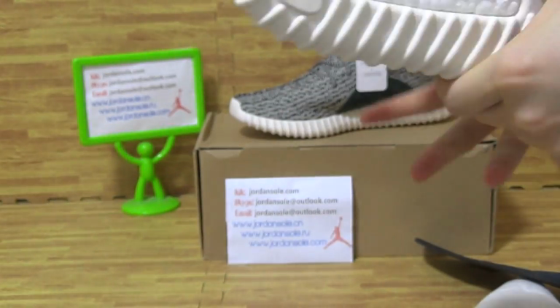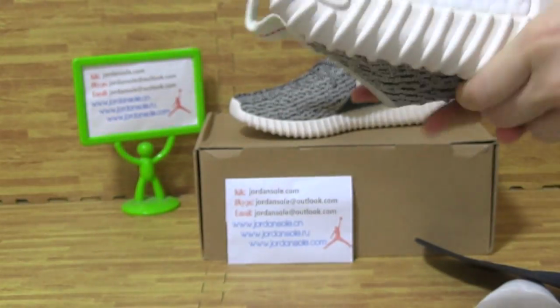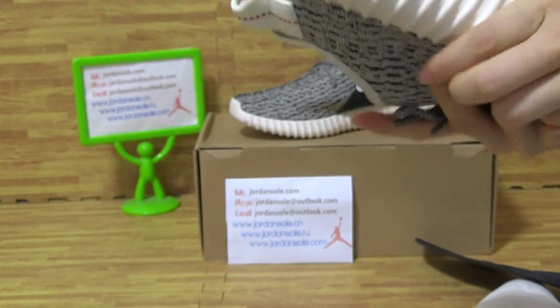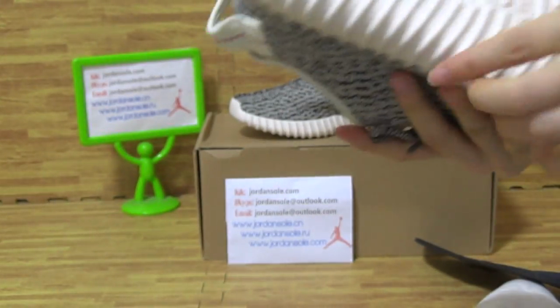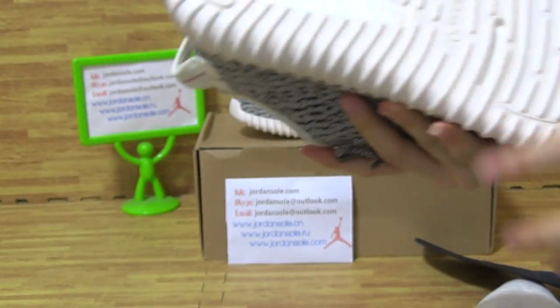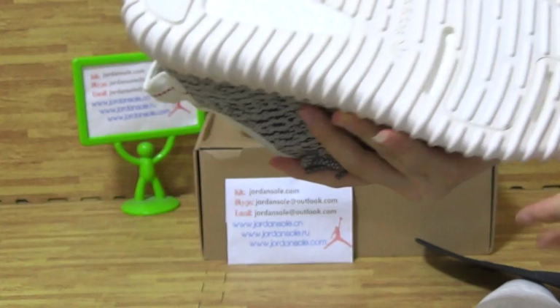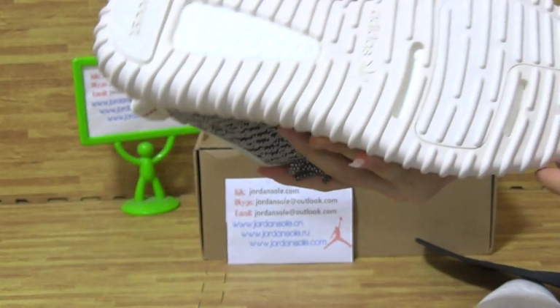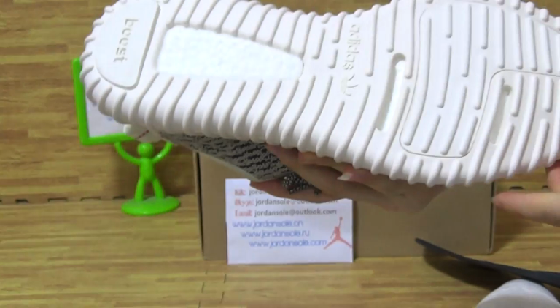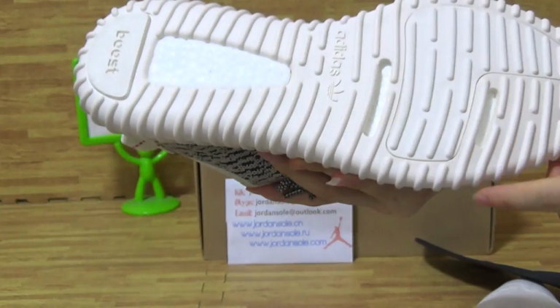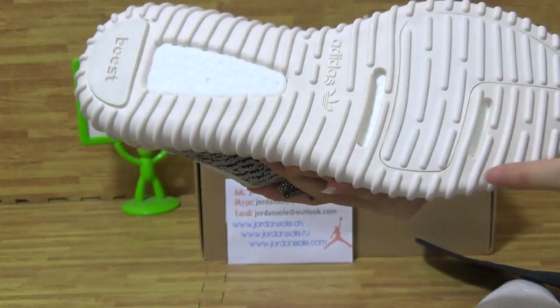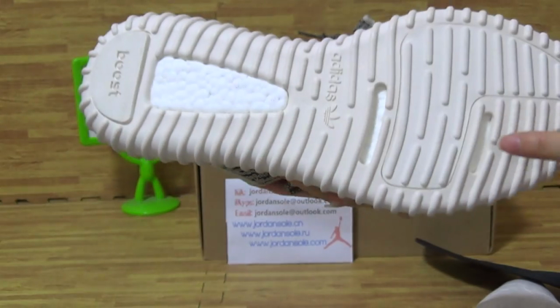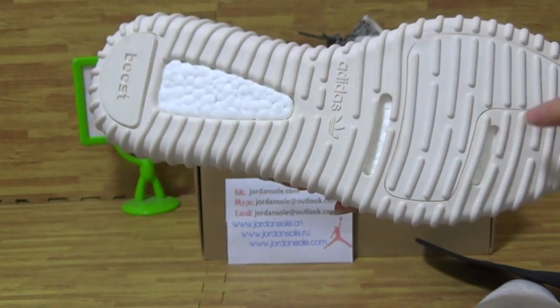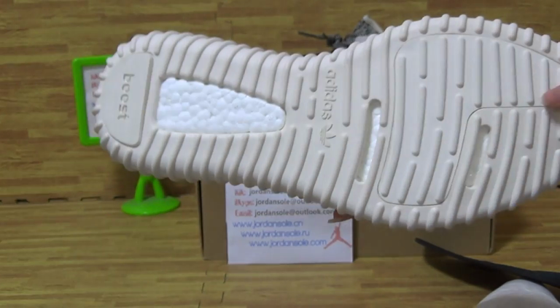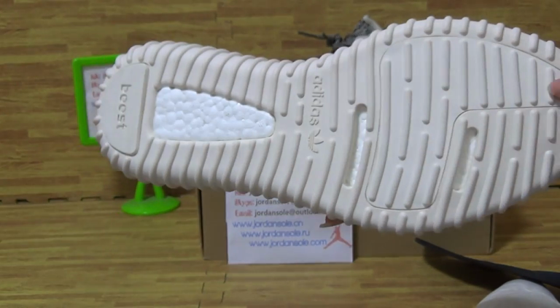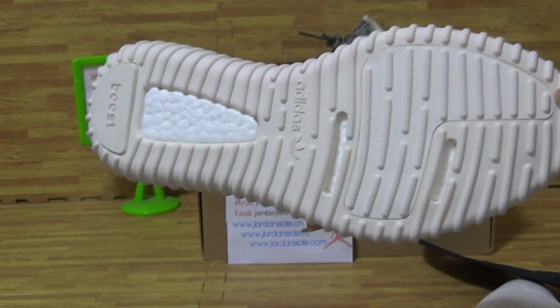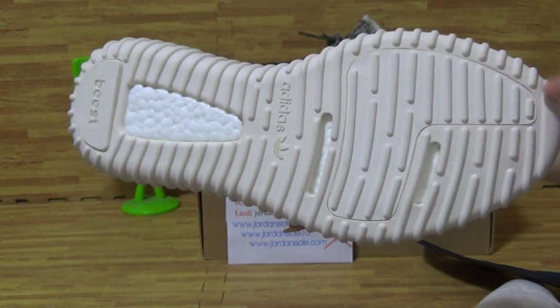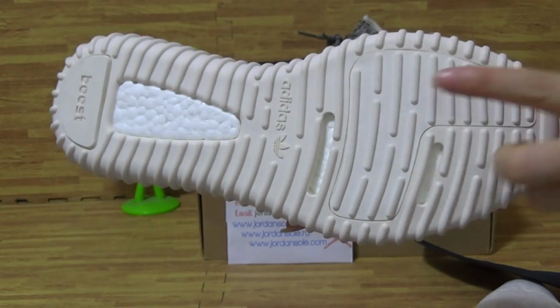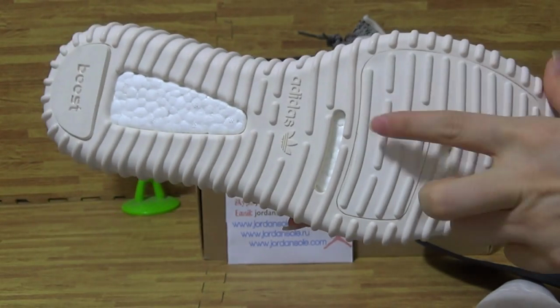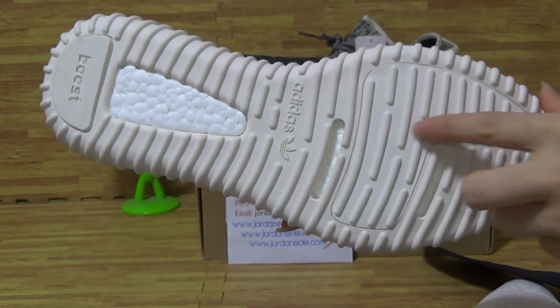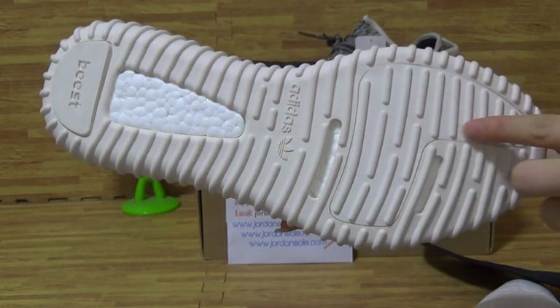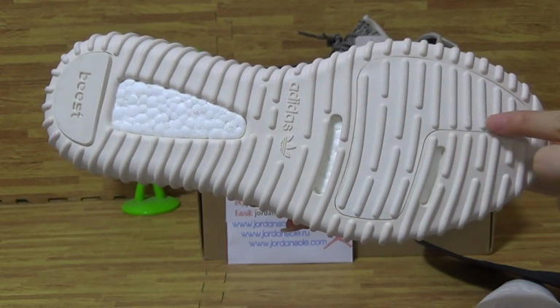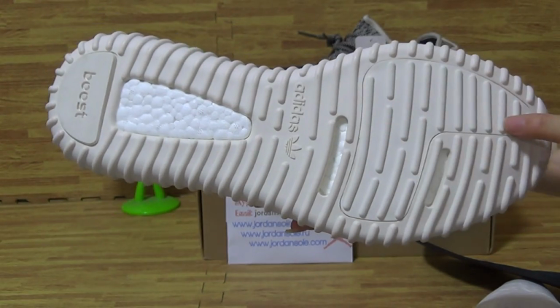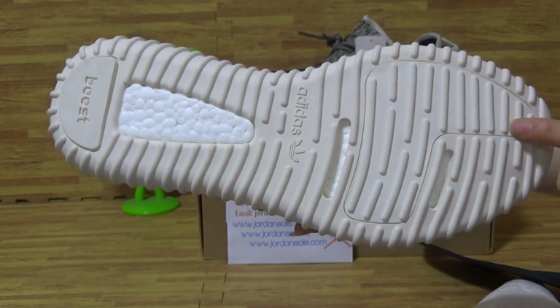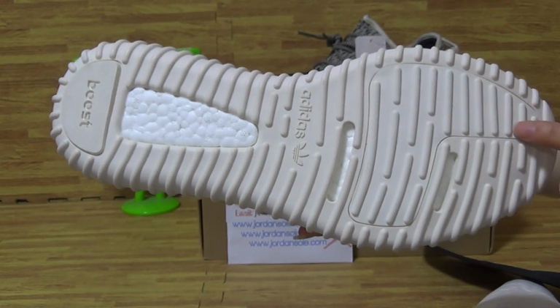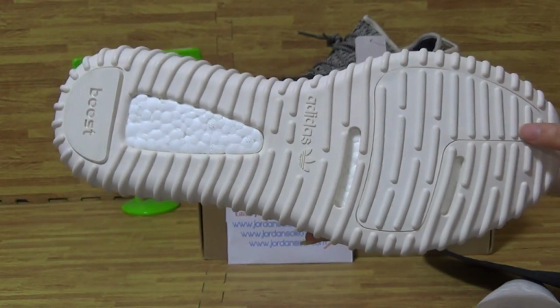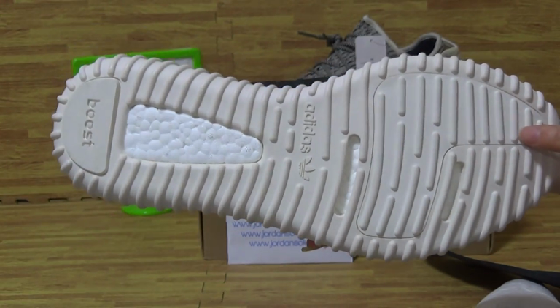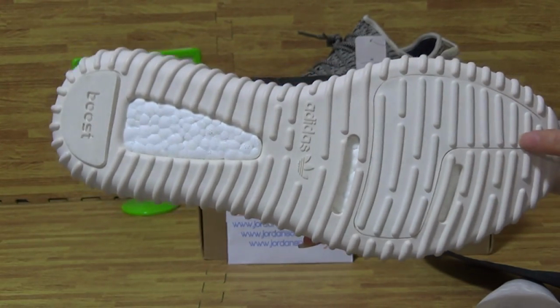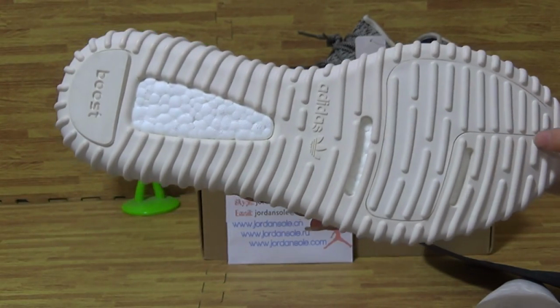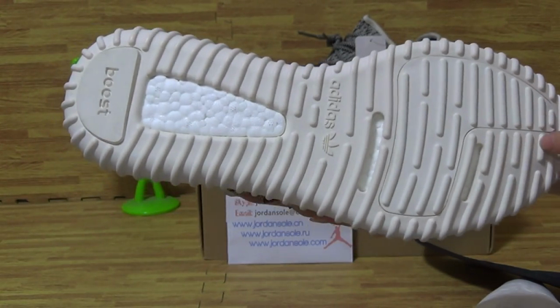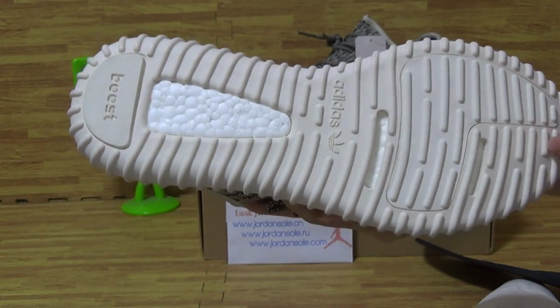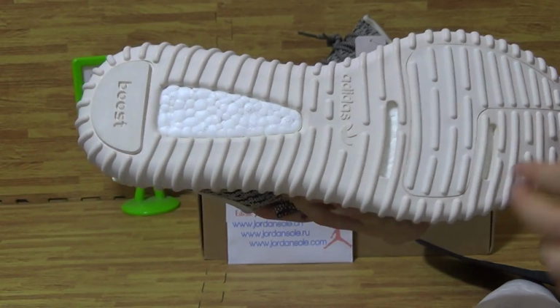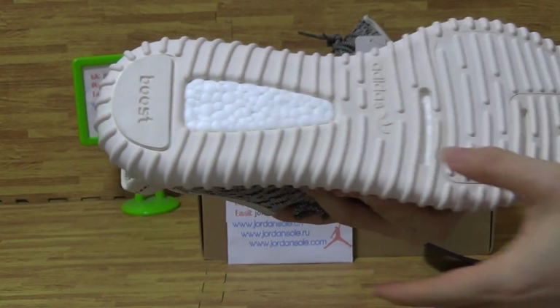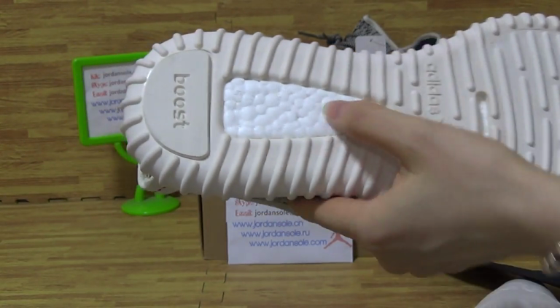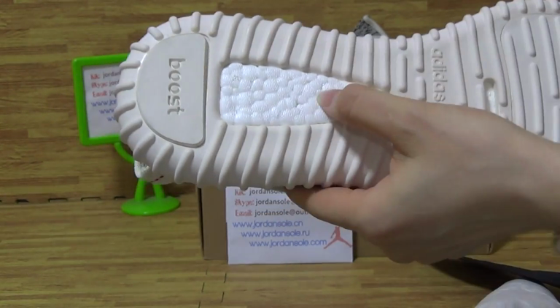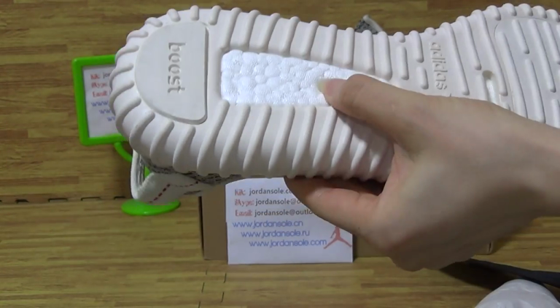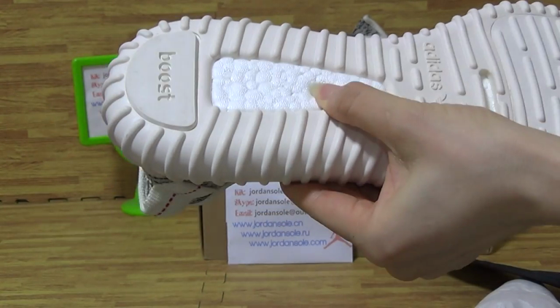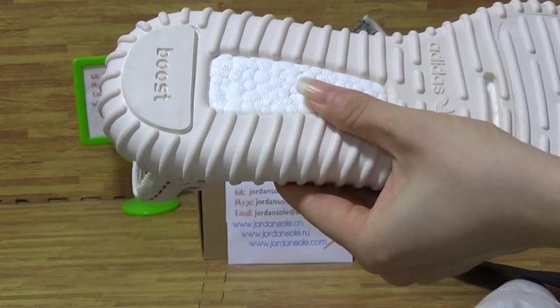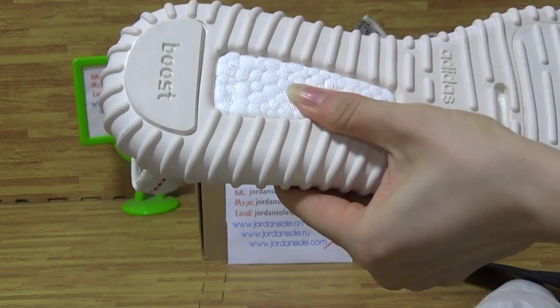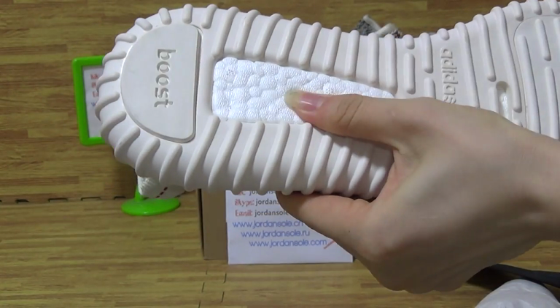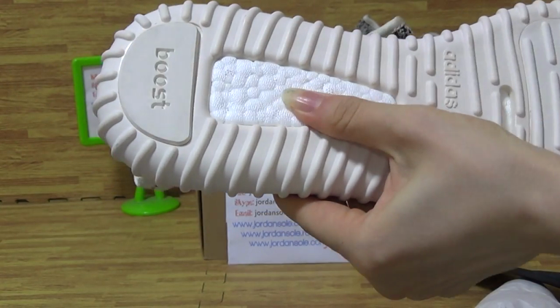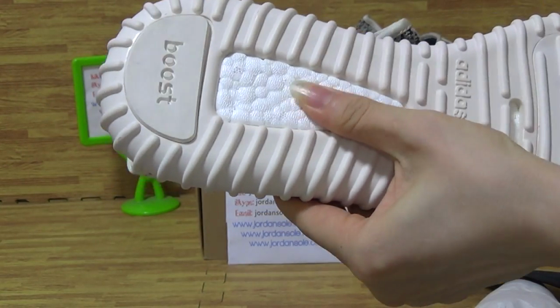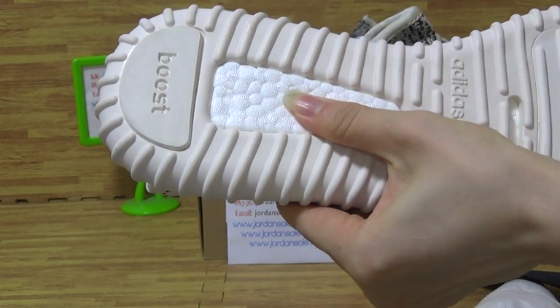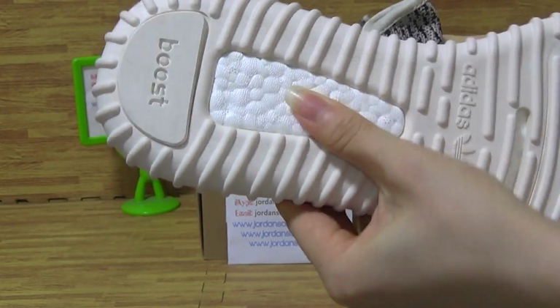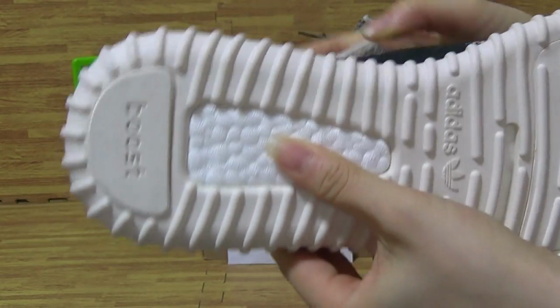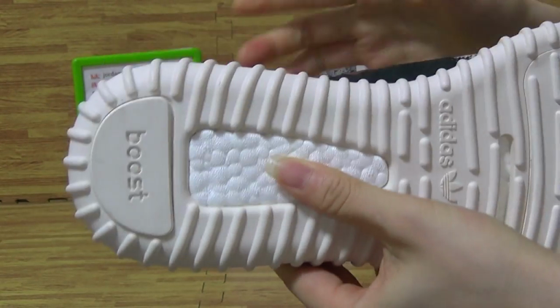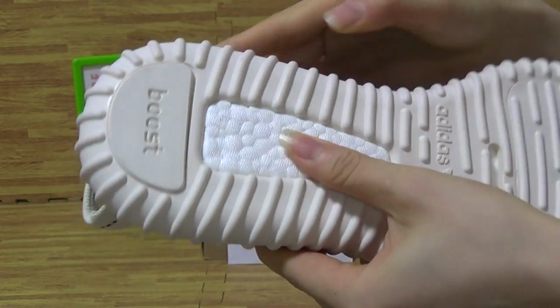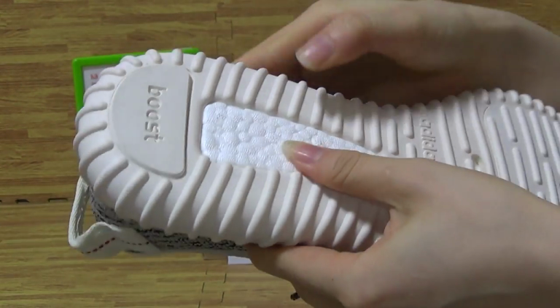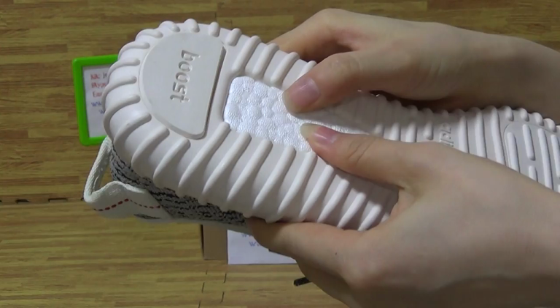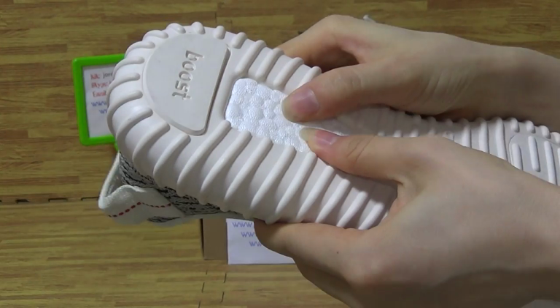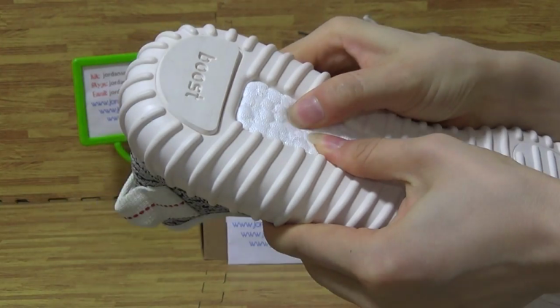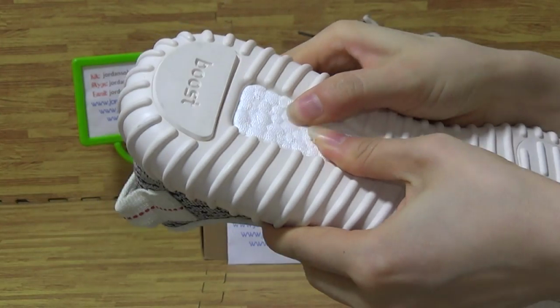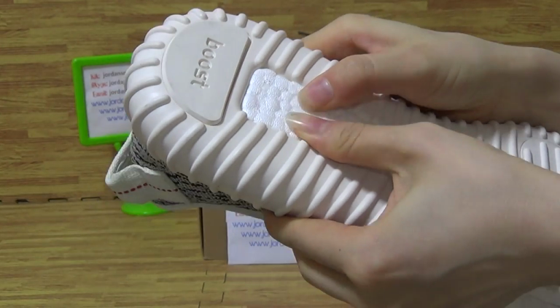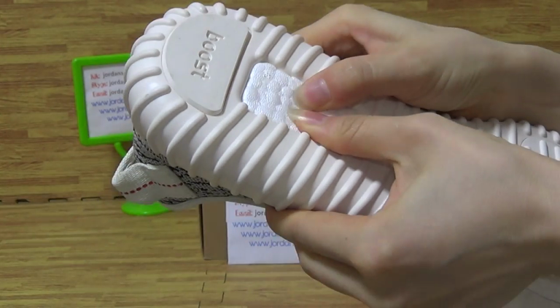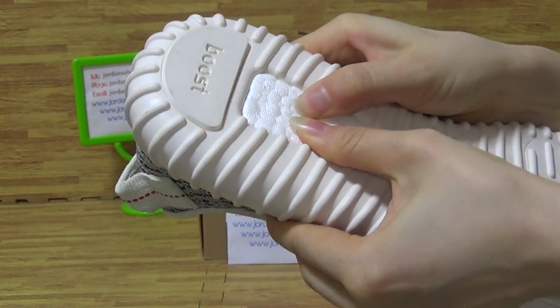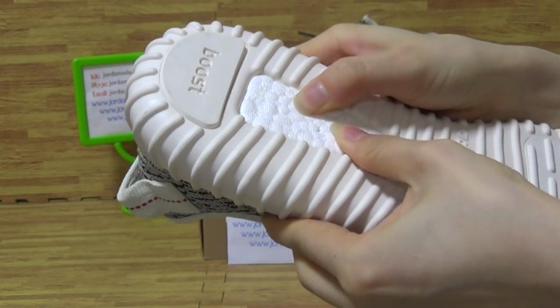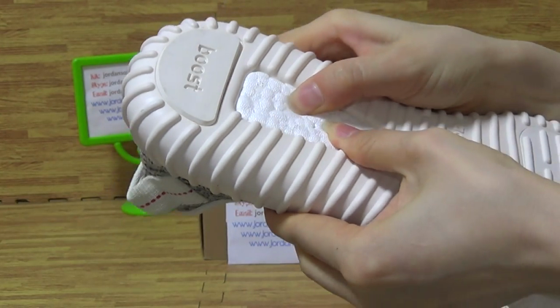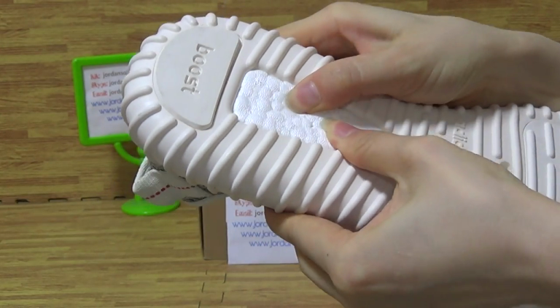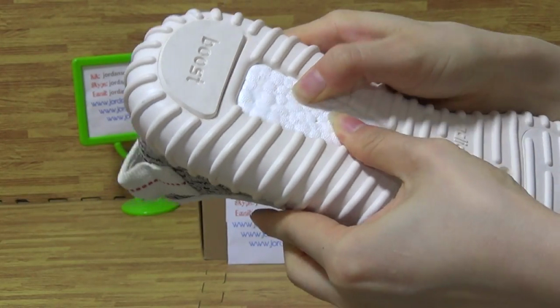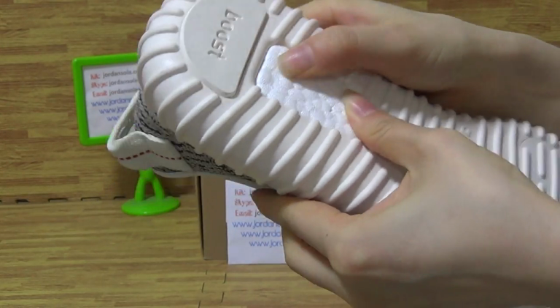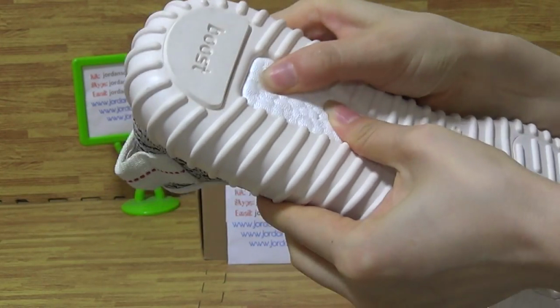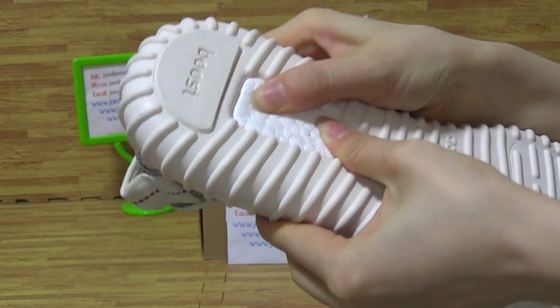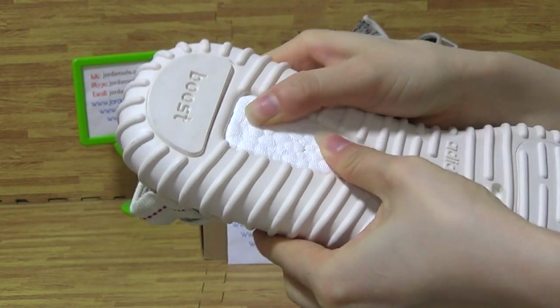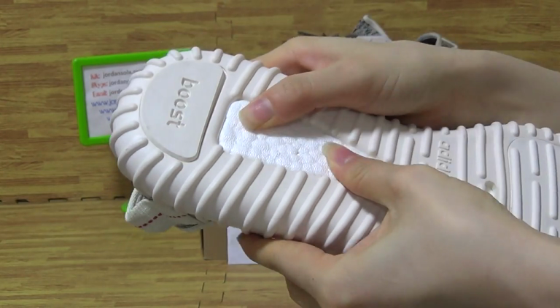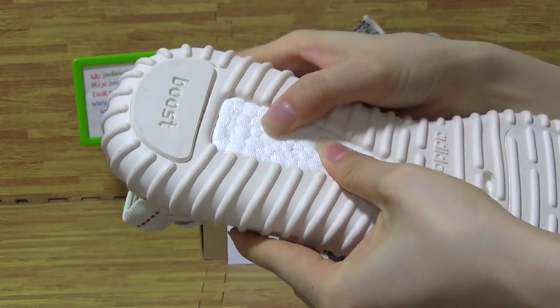Let's come to the shoes sole. The shoes white sole. In this part — so nice.